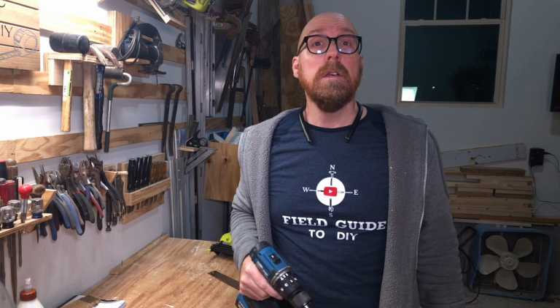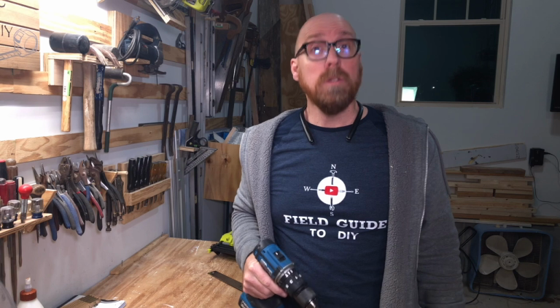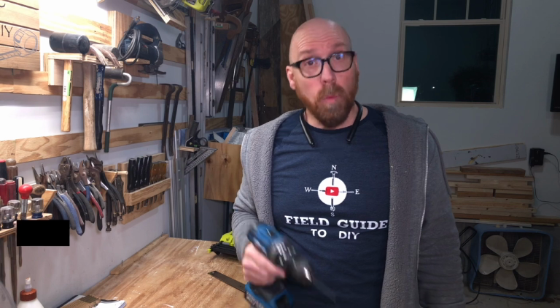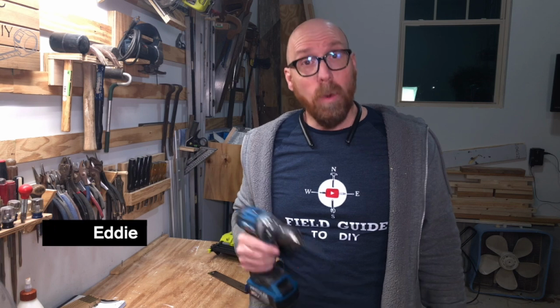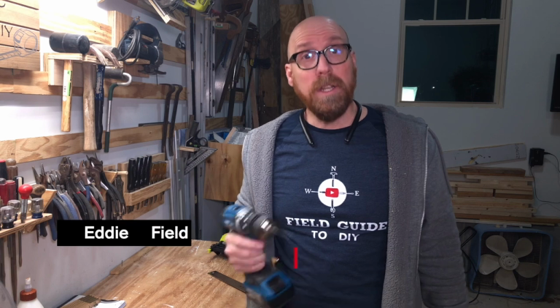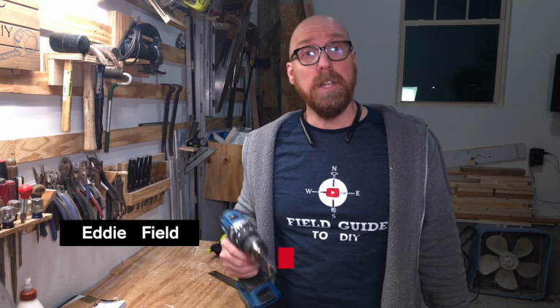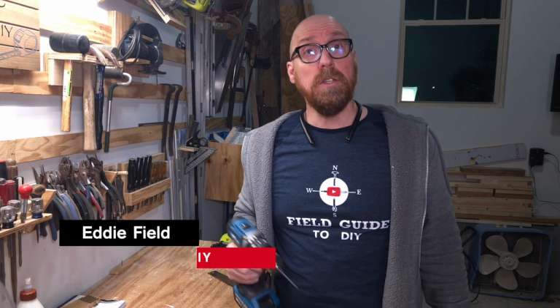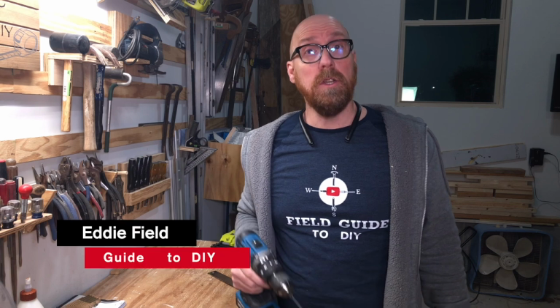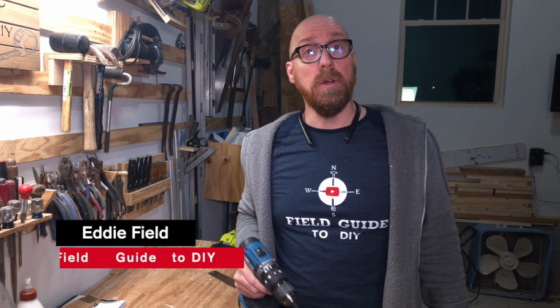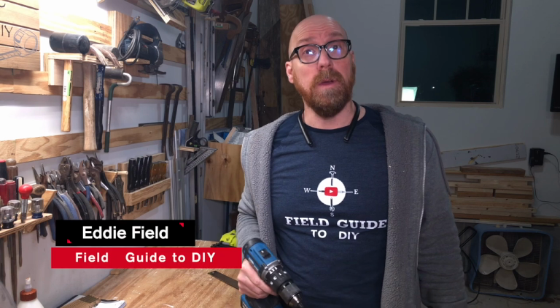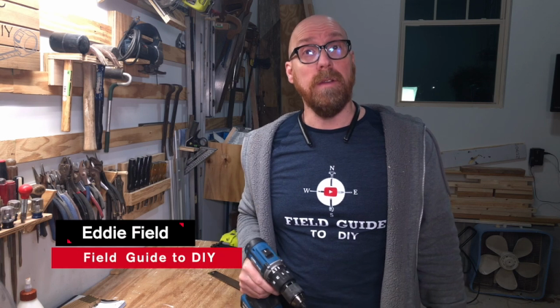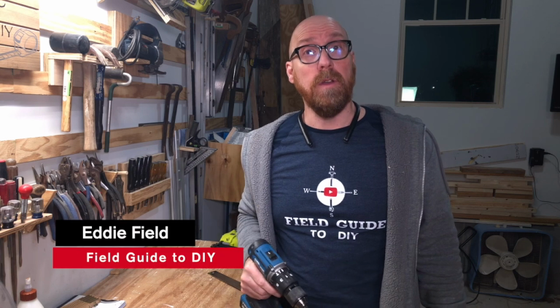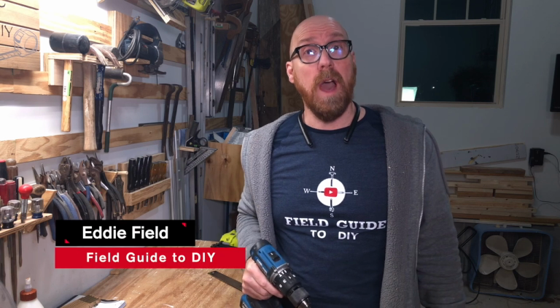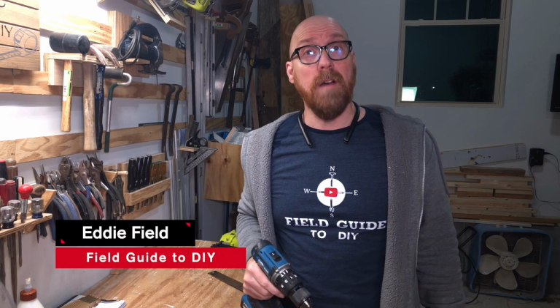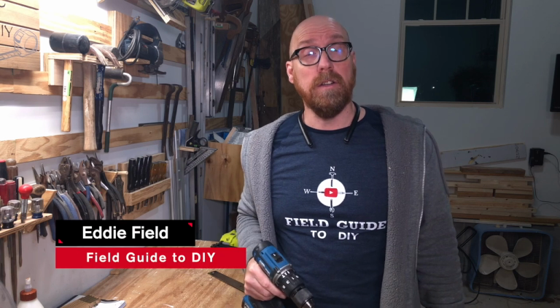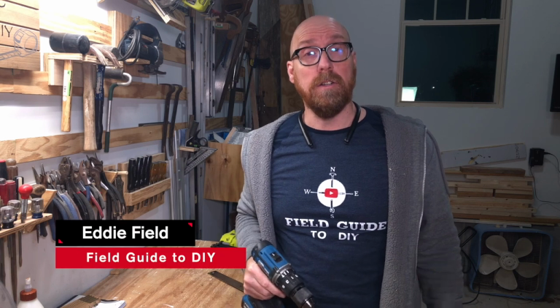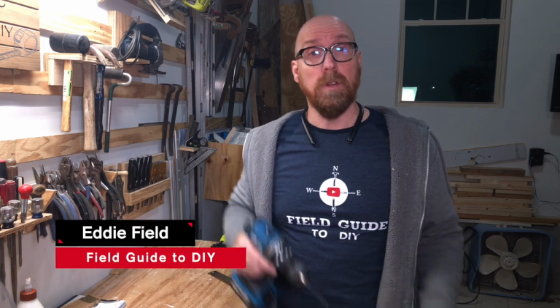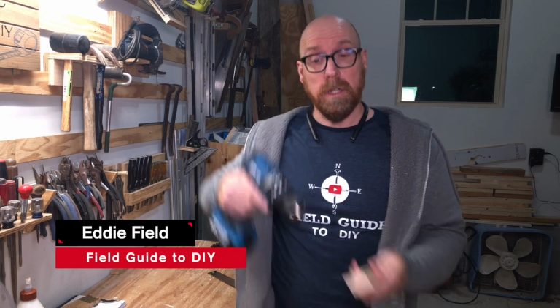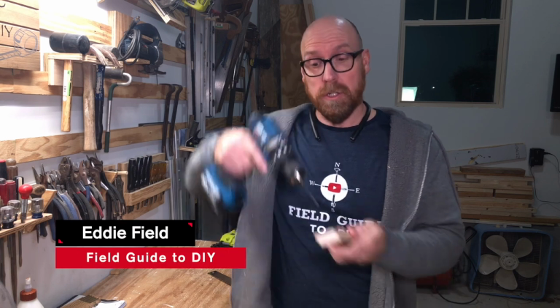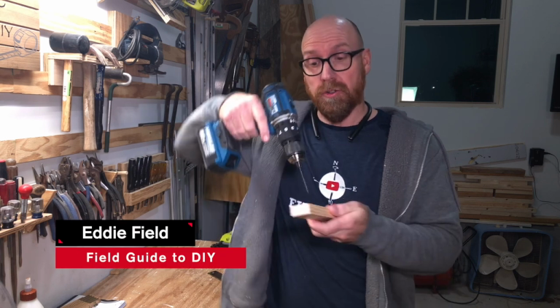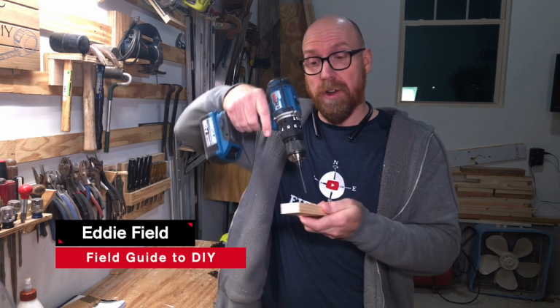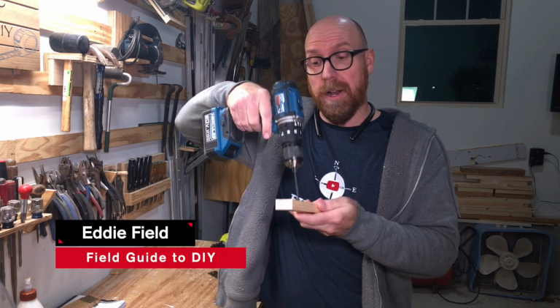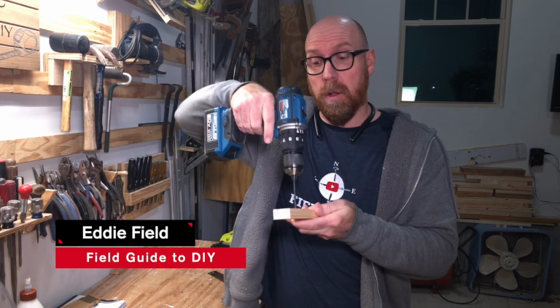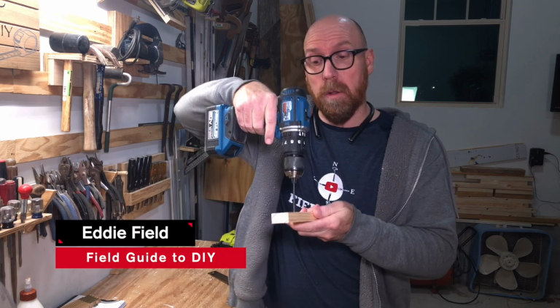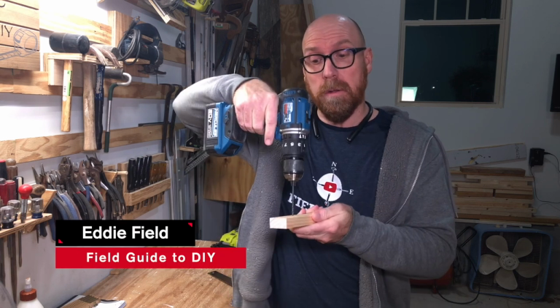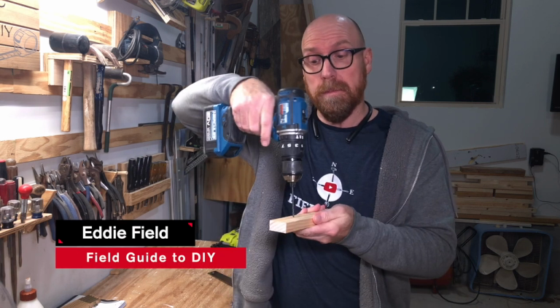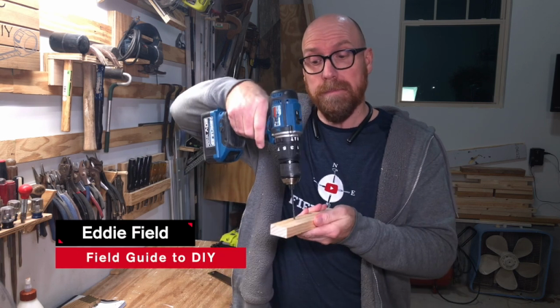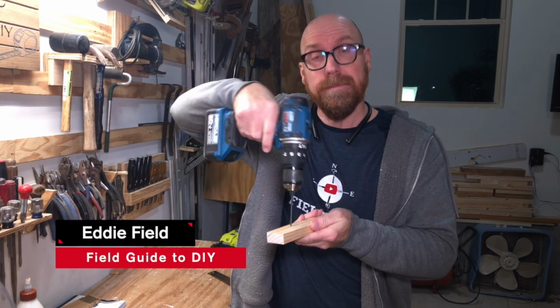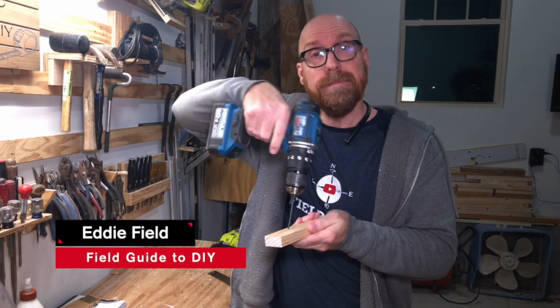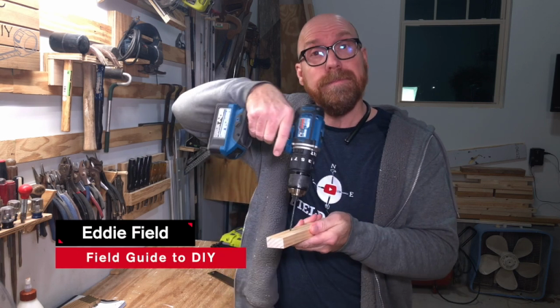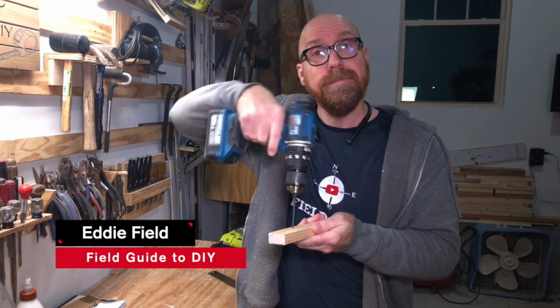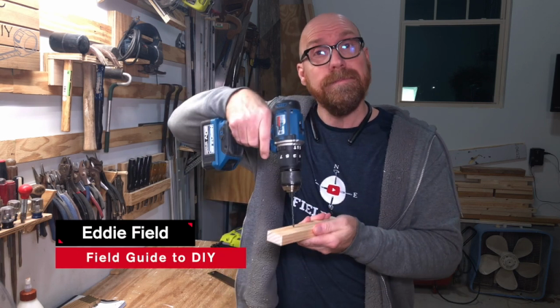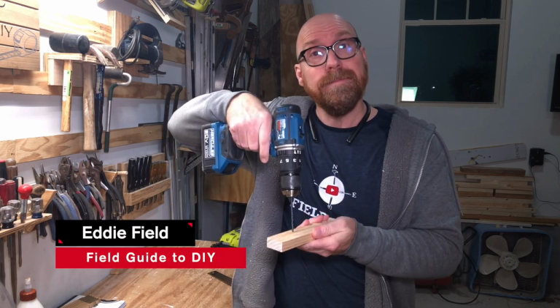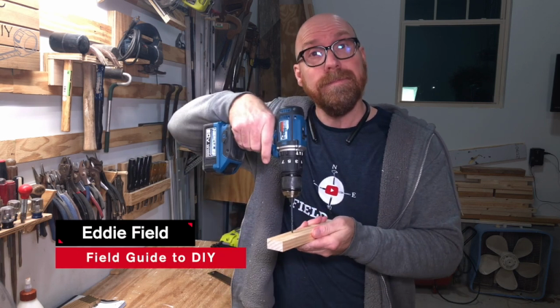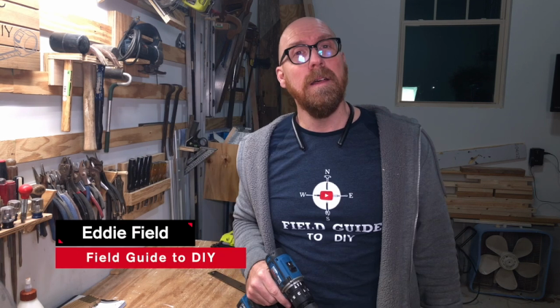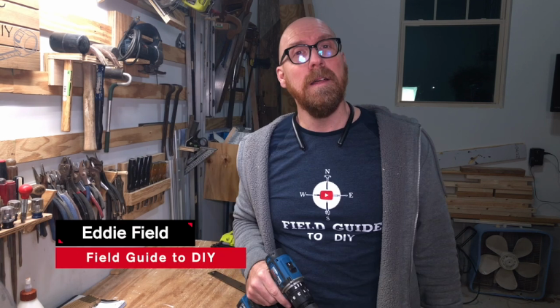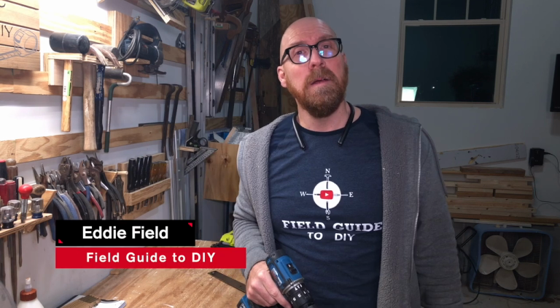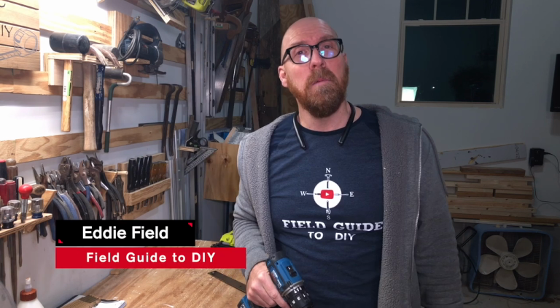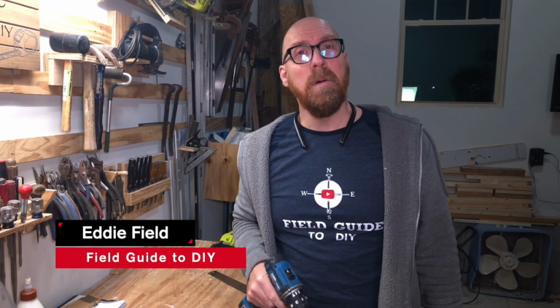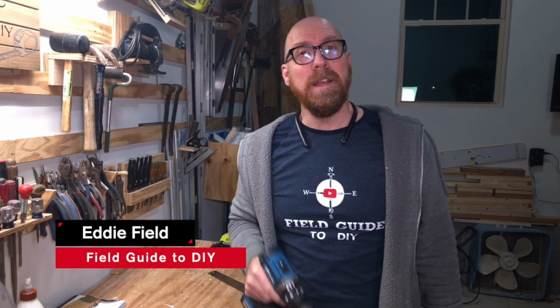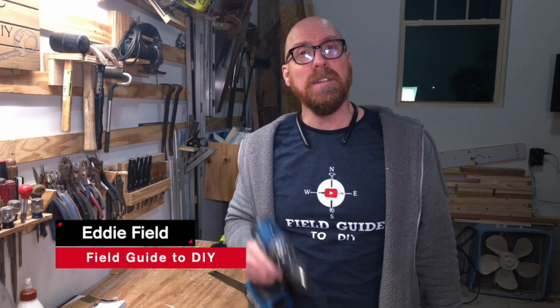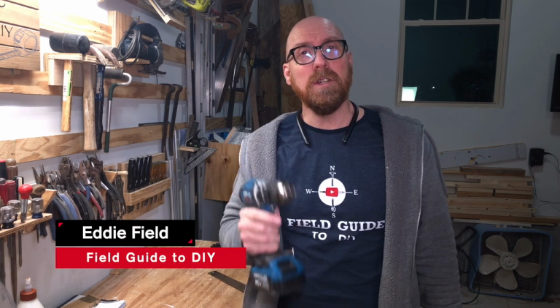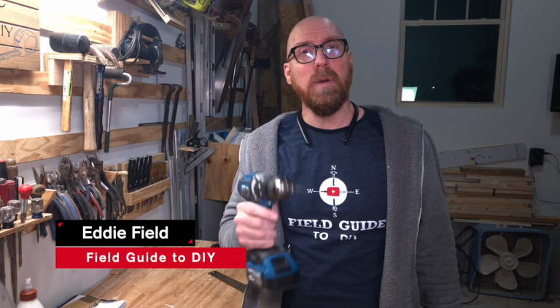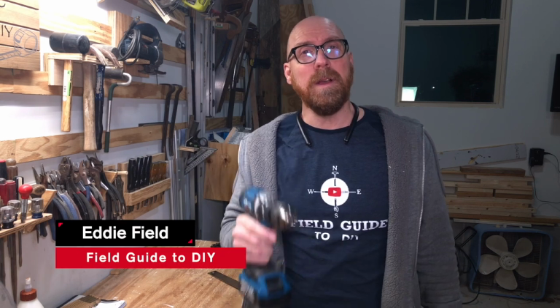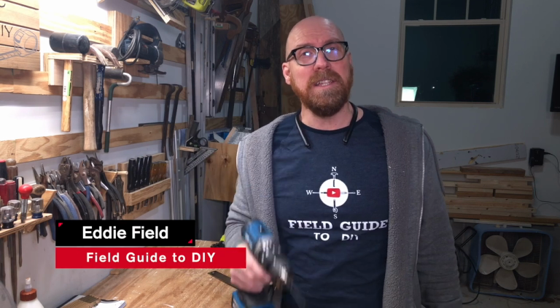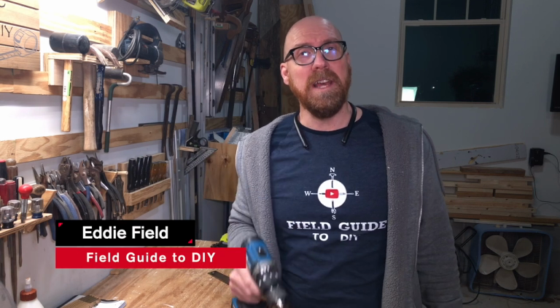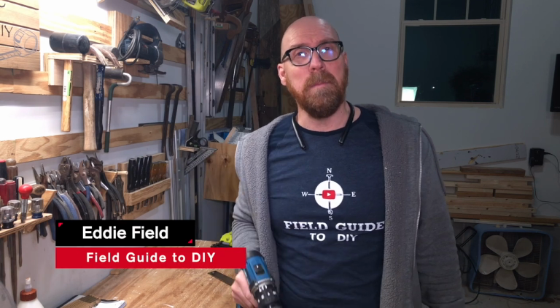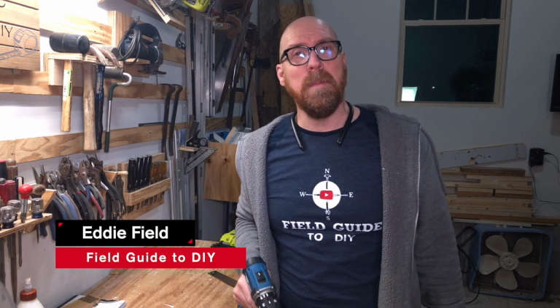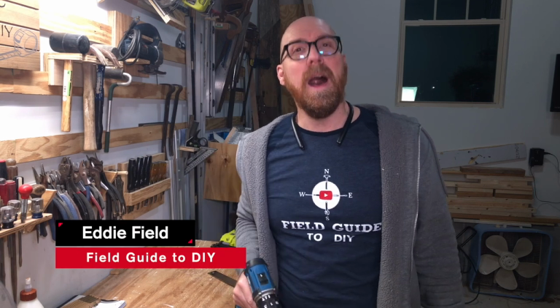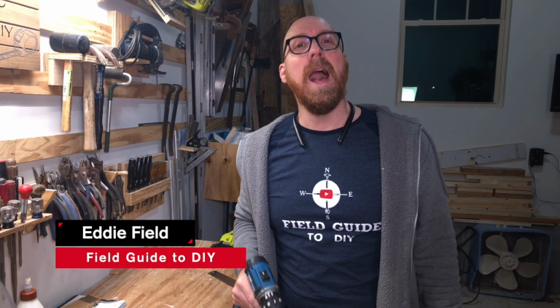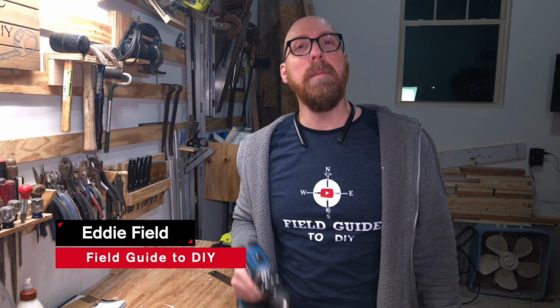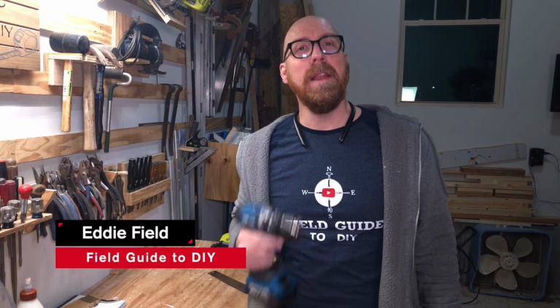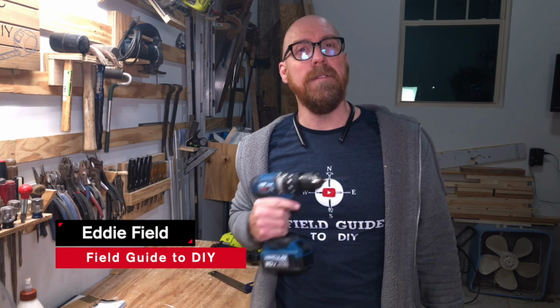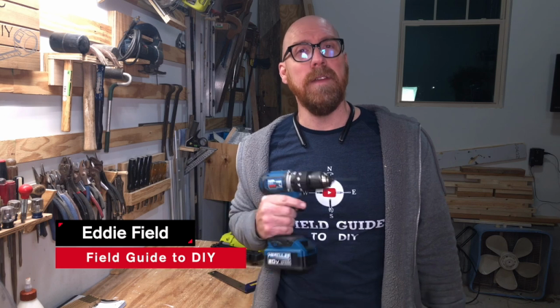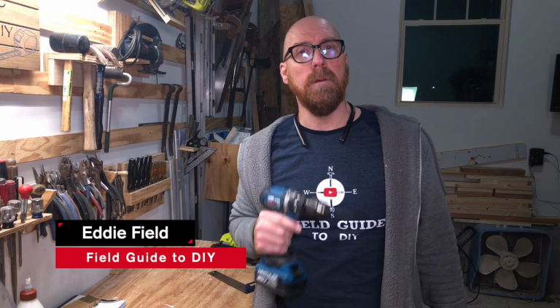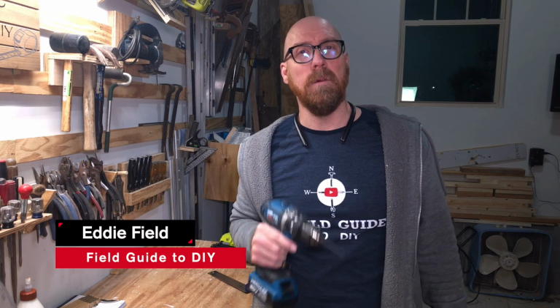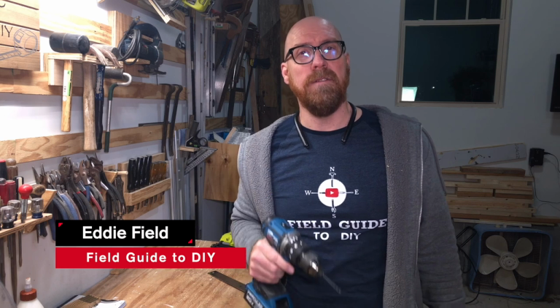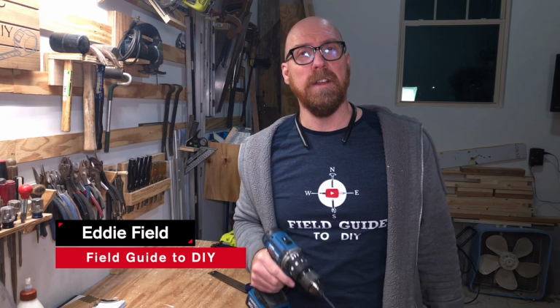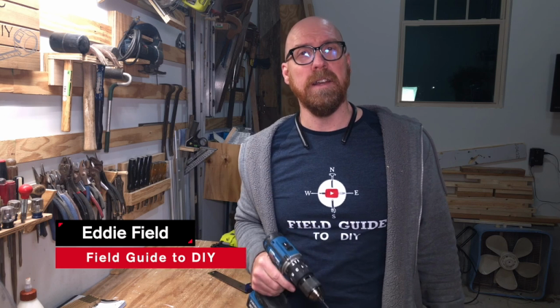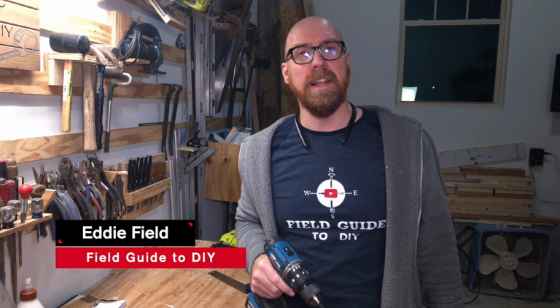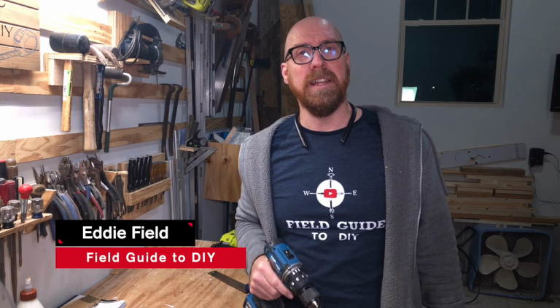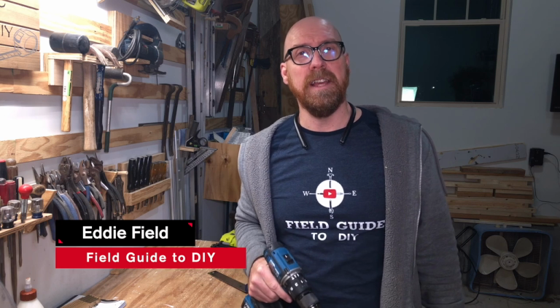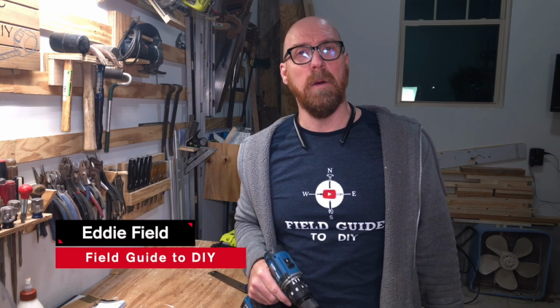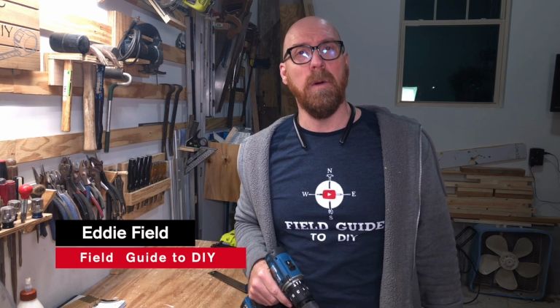So what do you do if you have to drill a straight hole? Well, here's a quick tip. I'm Eddie Field with Field Got A DIY.